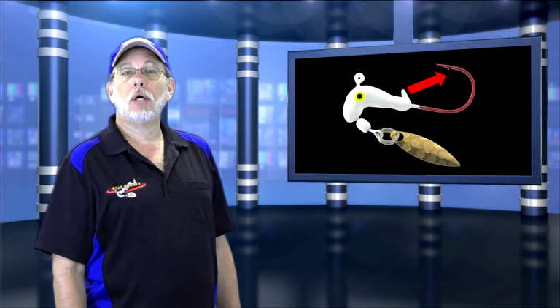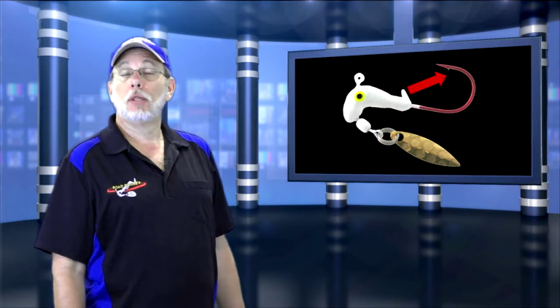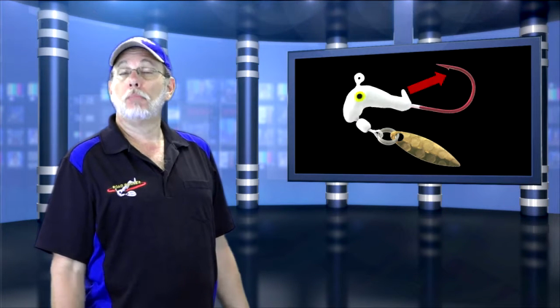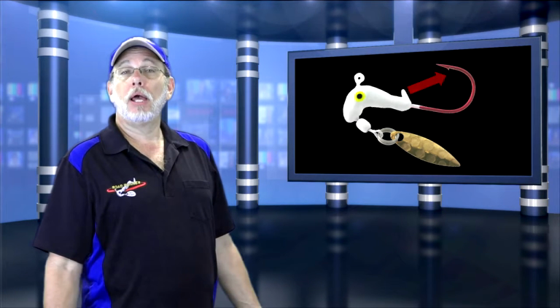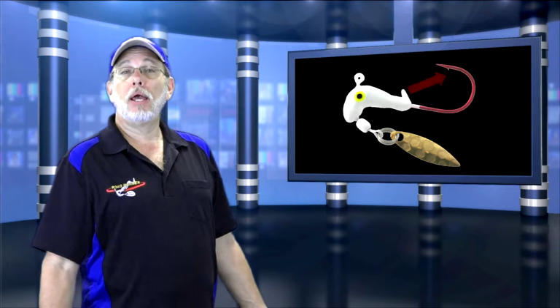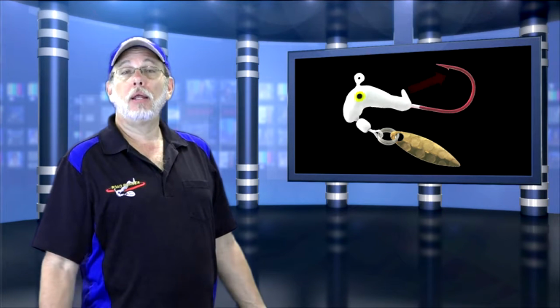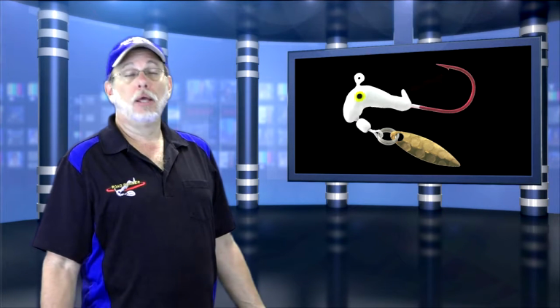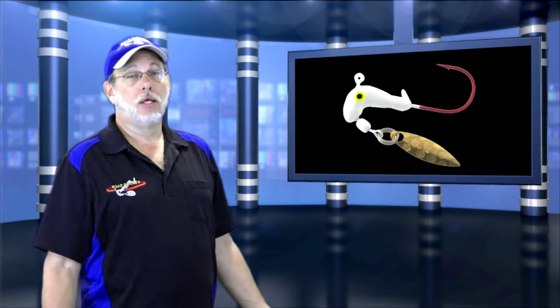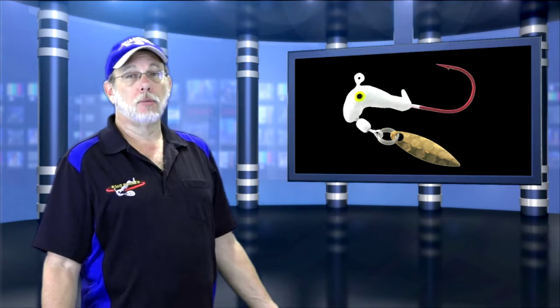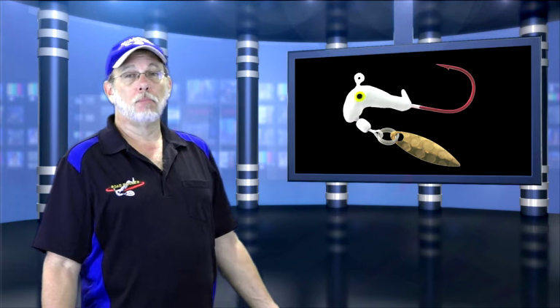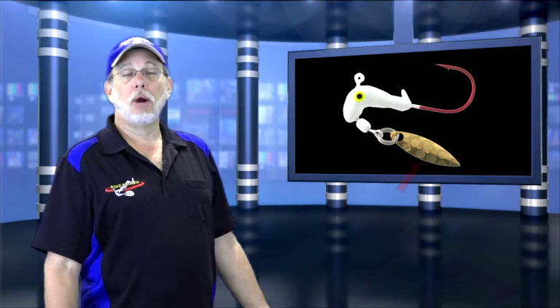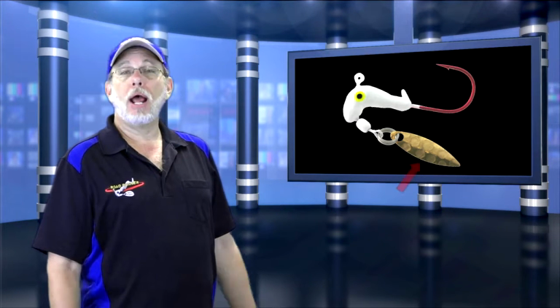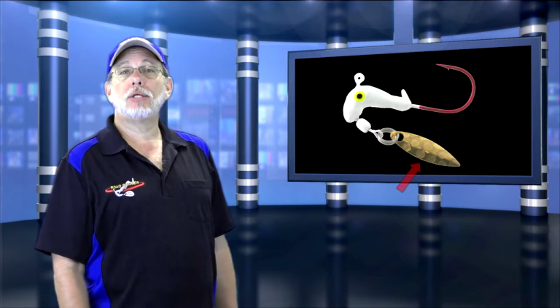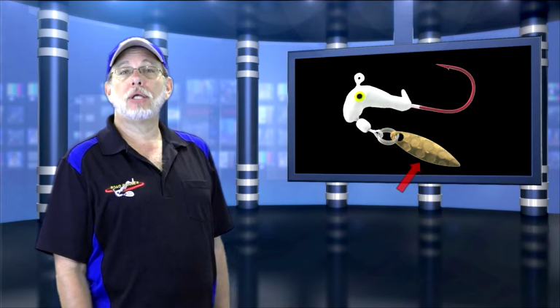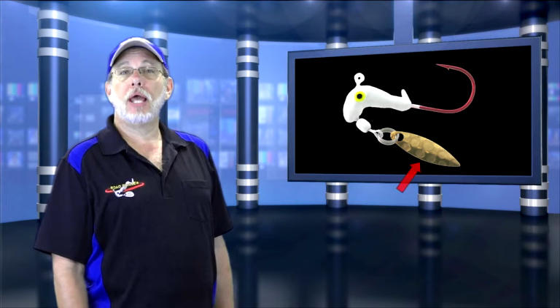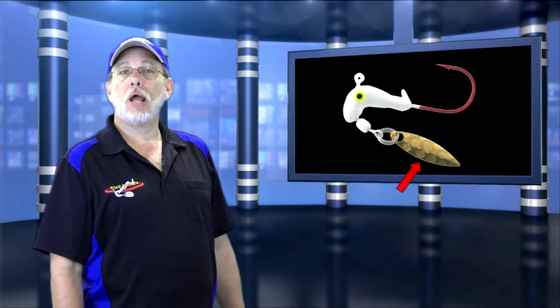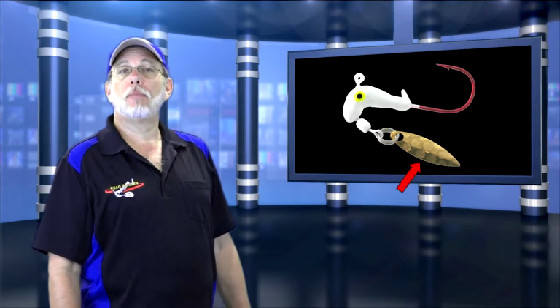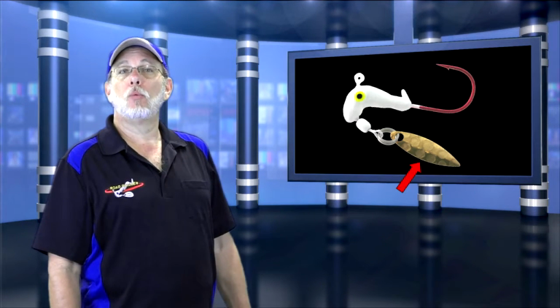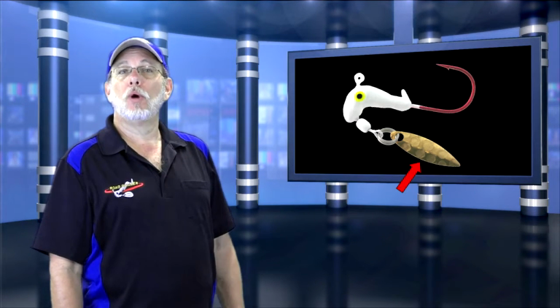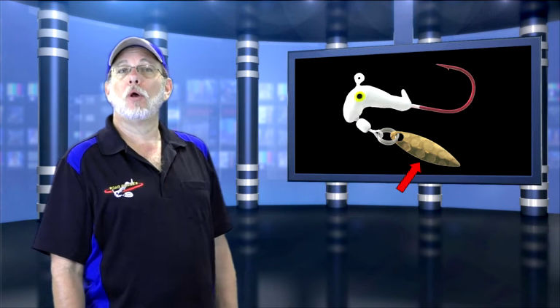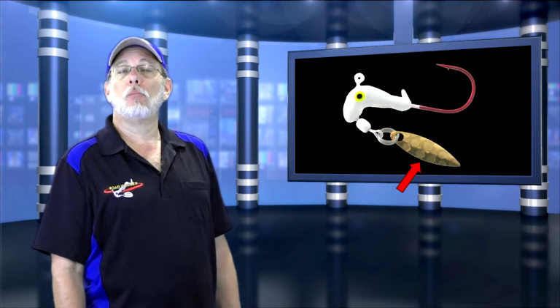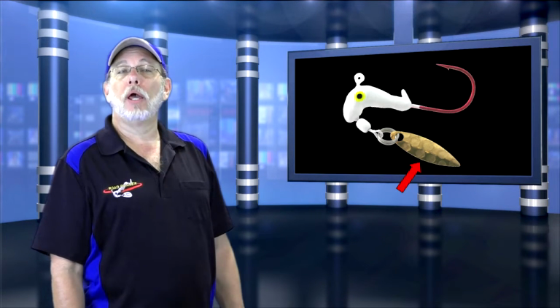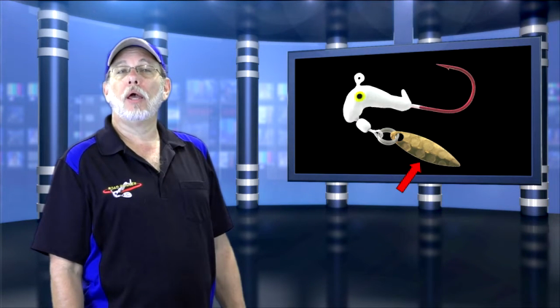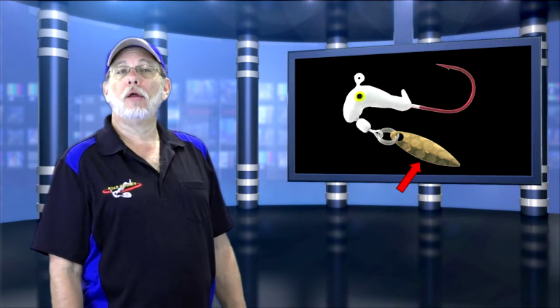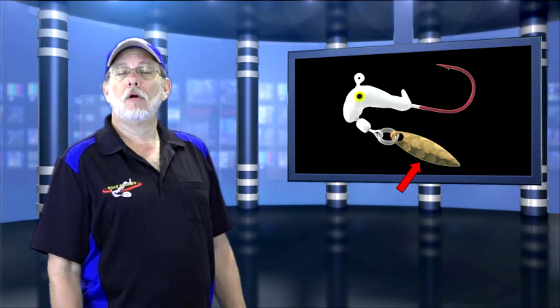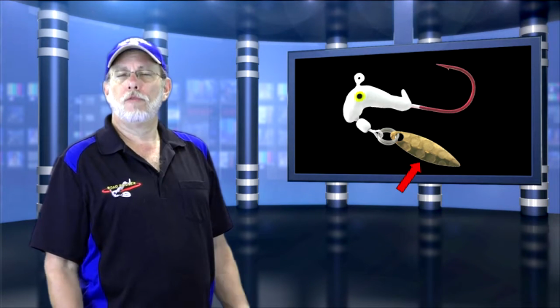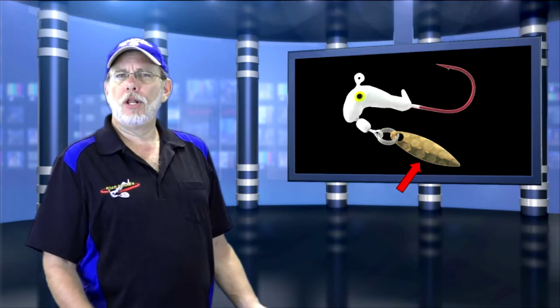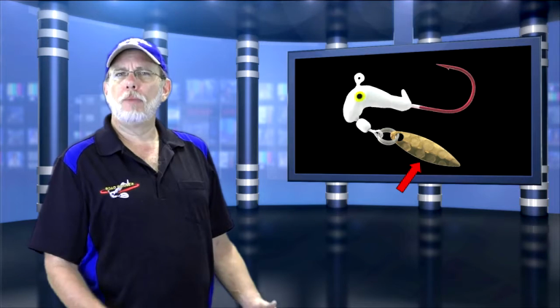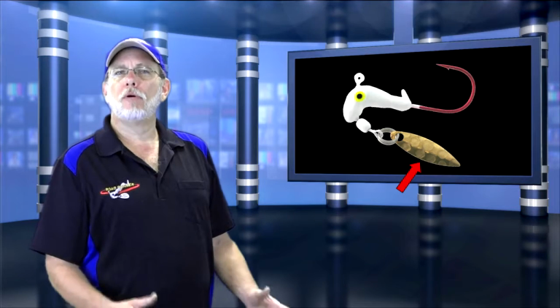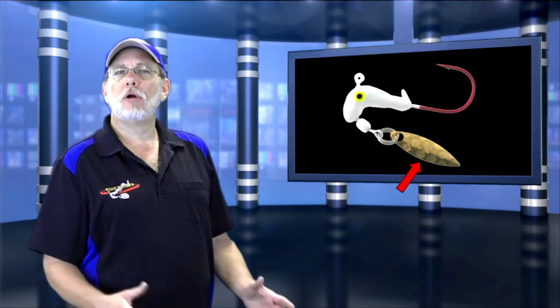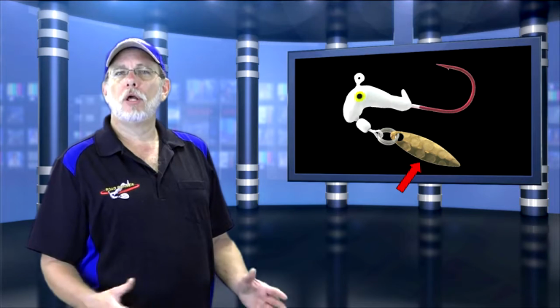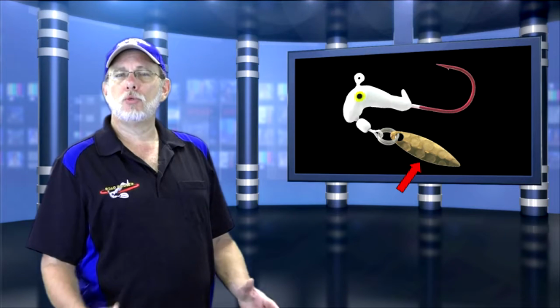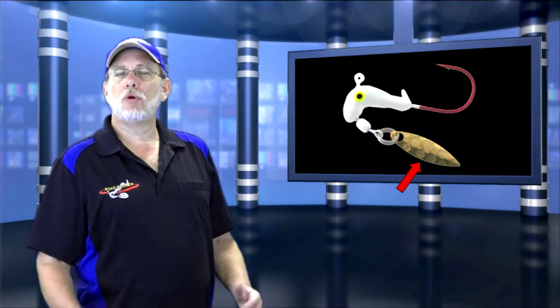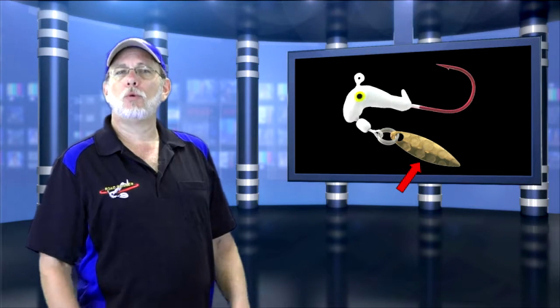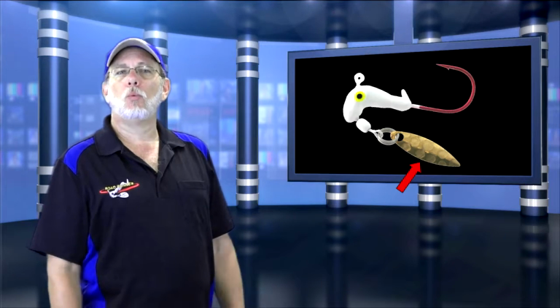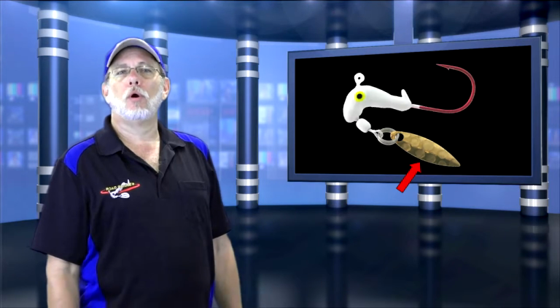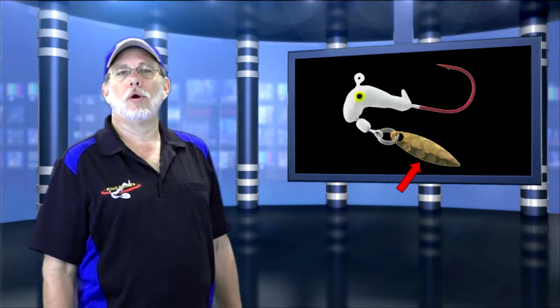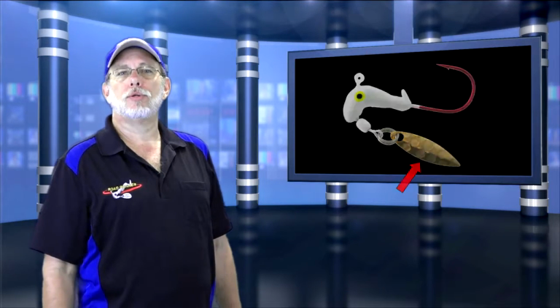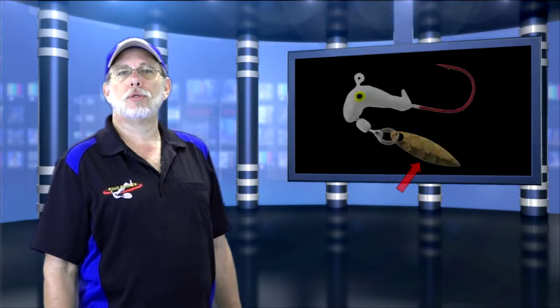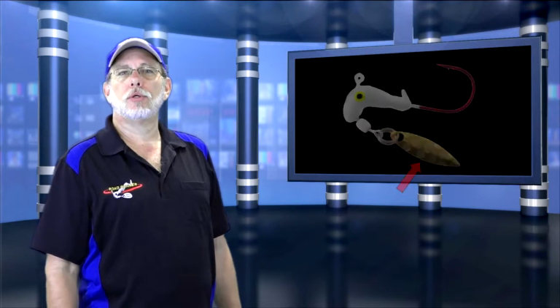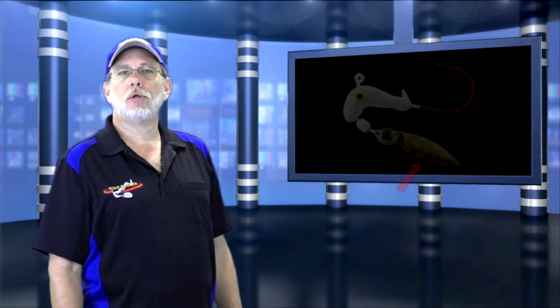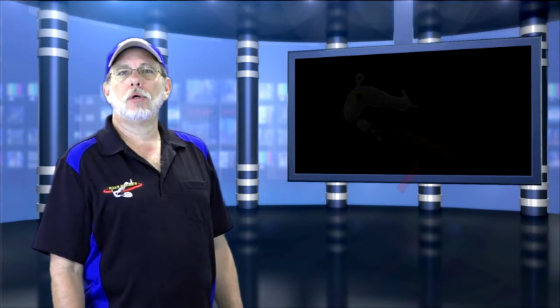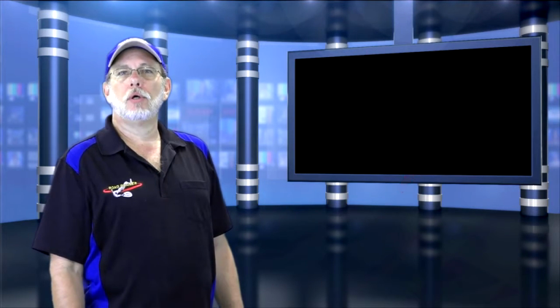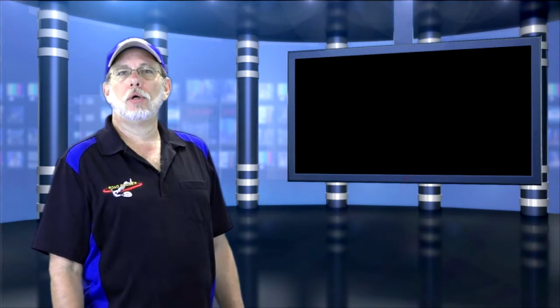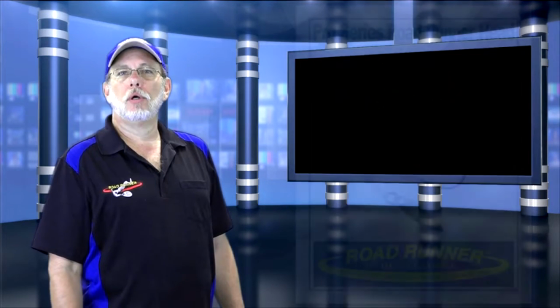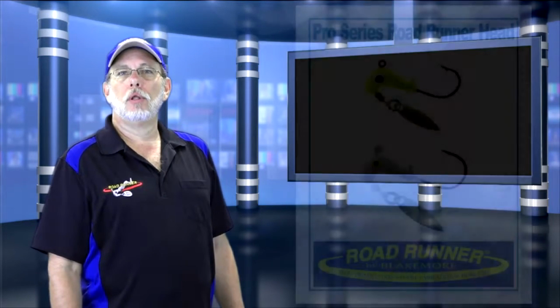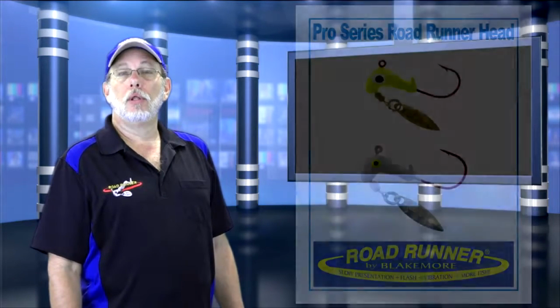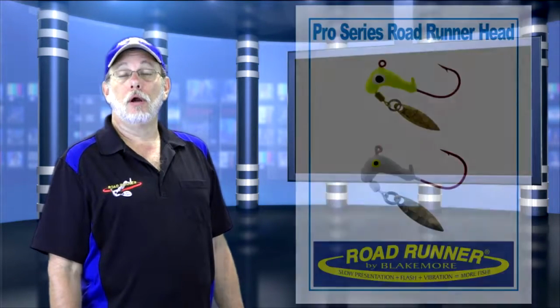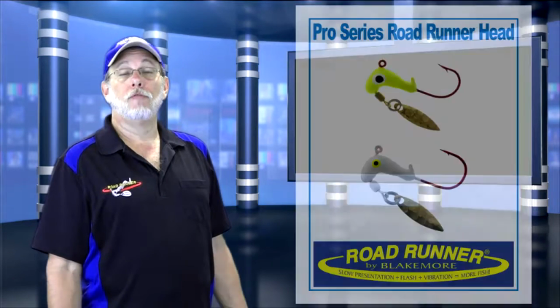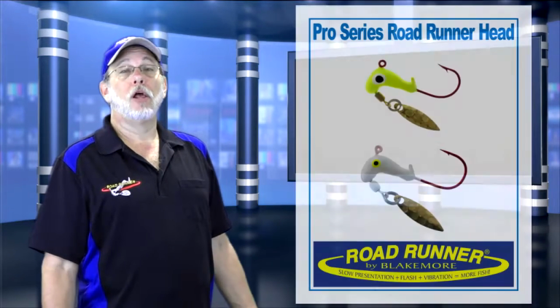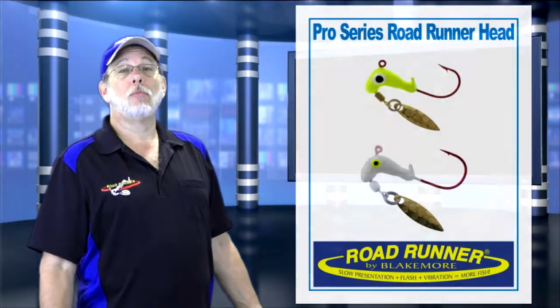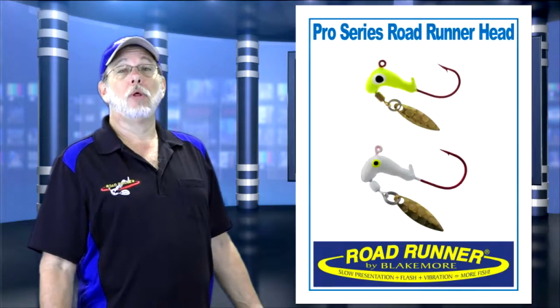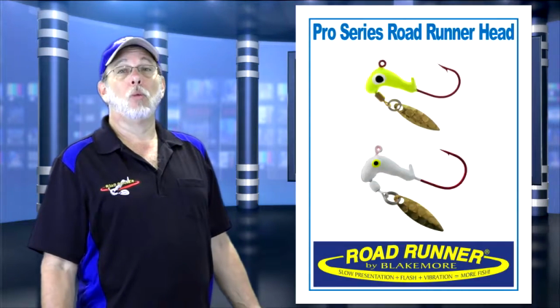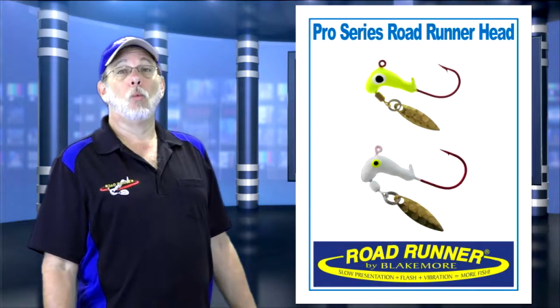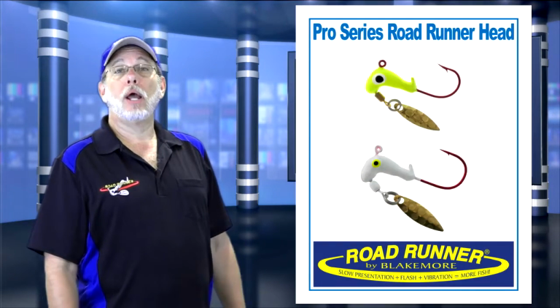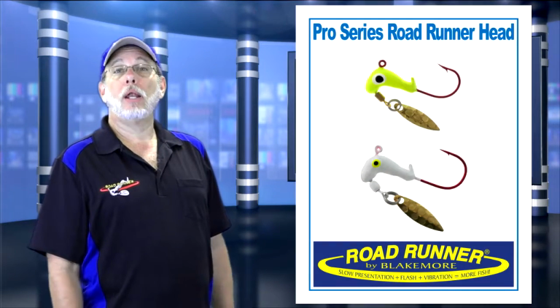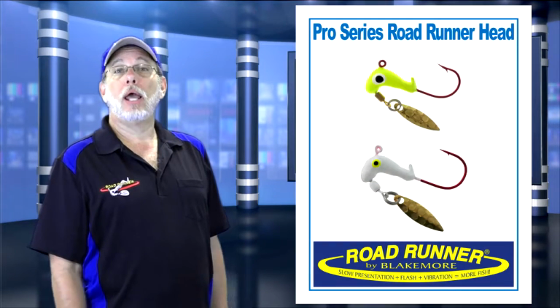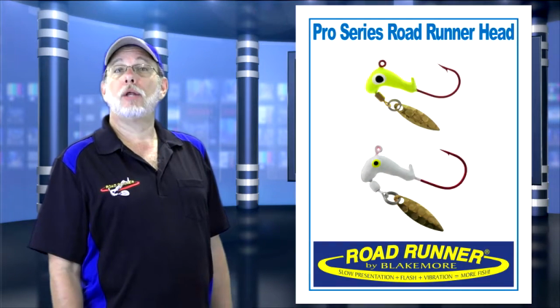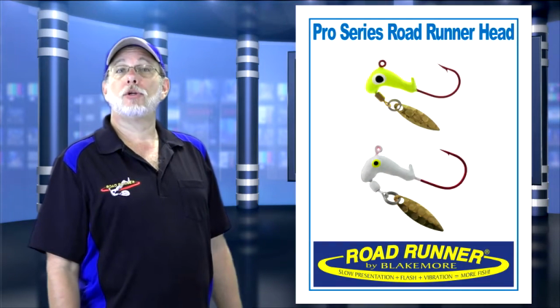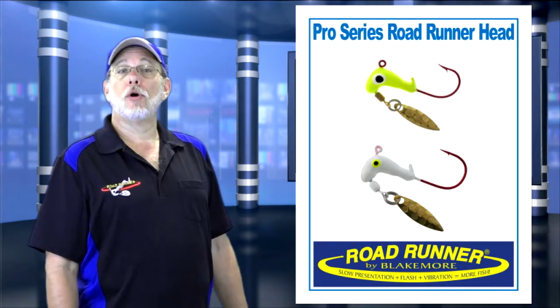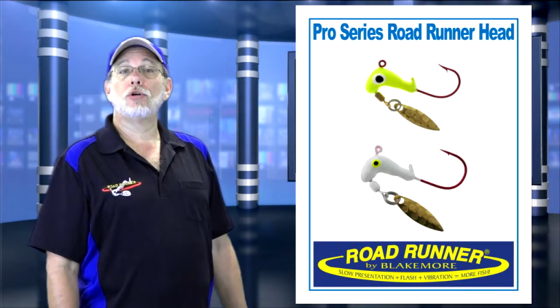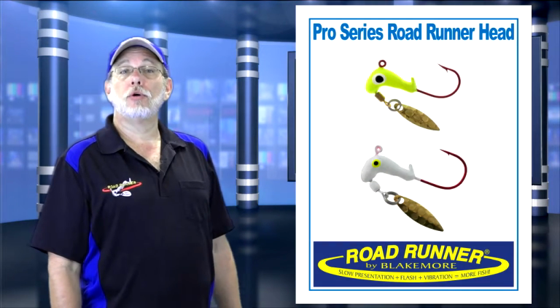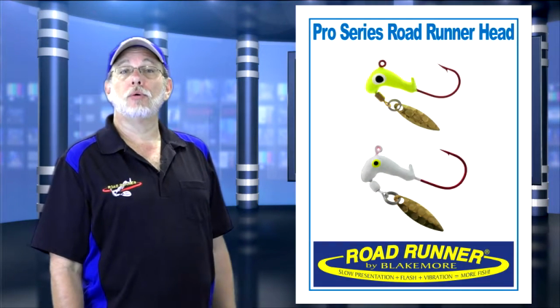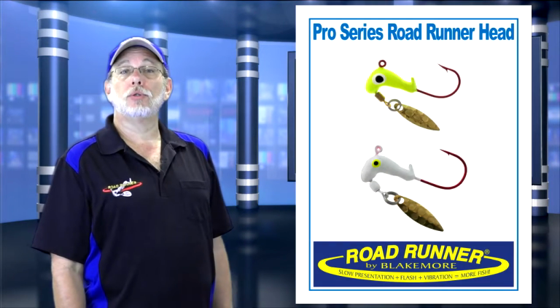The blade is a brass hammered willow blade for deeper and swifter waters. They're available in white and chartreuse.